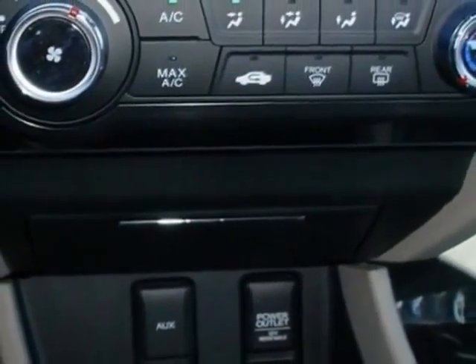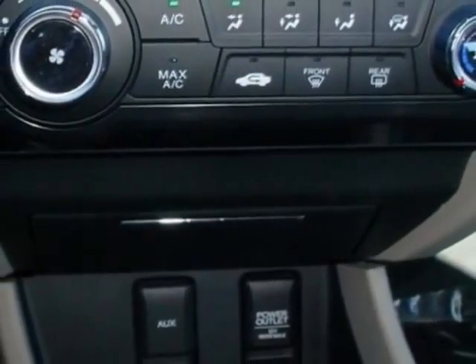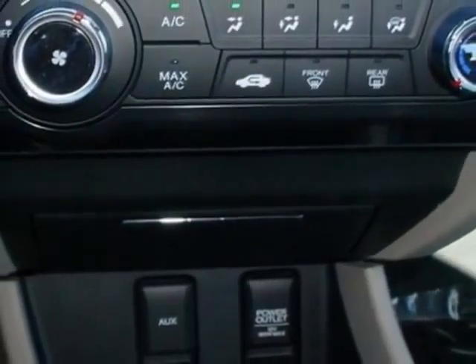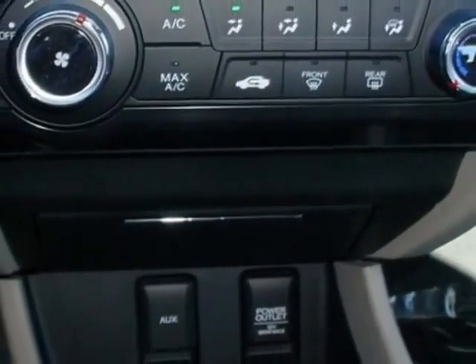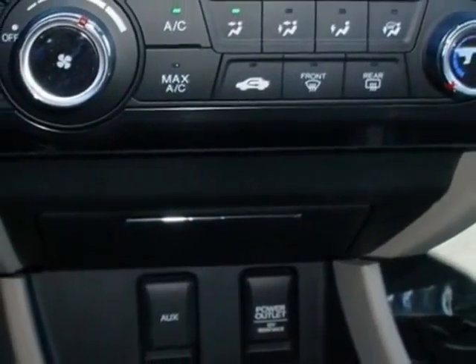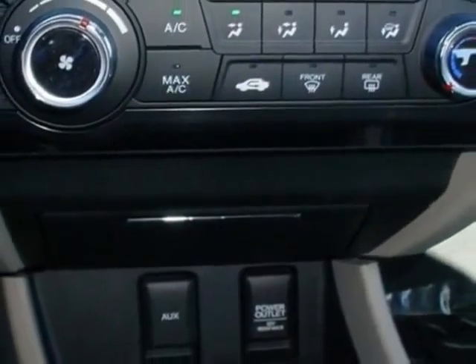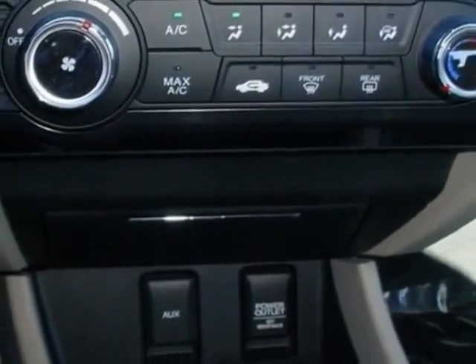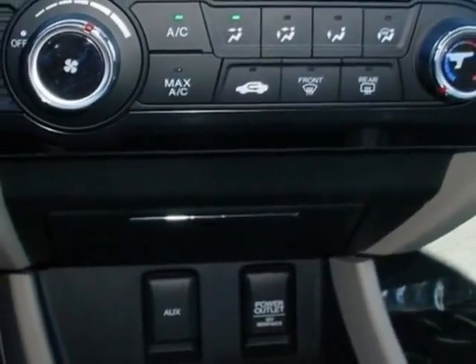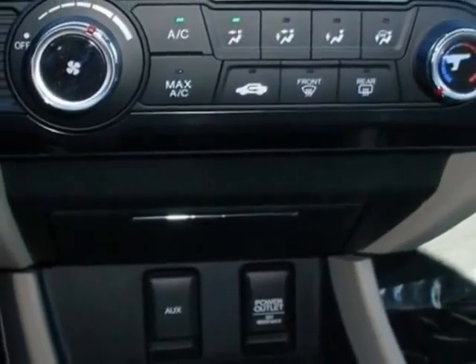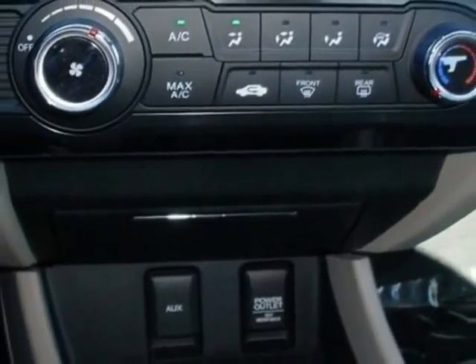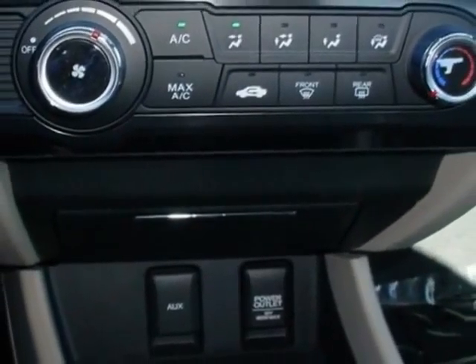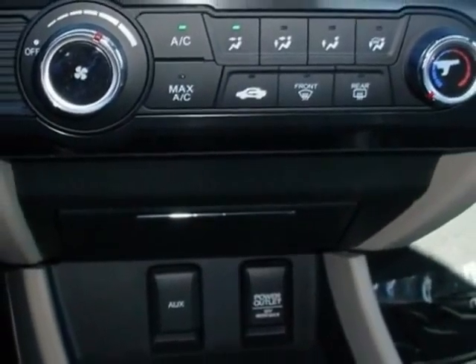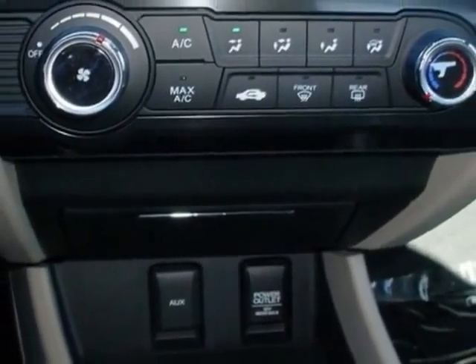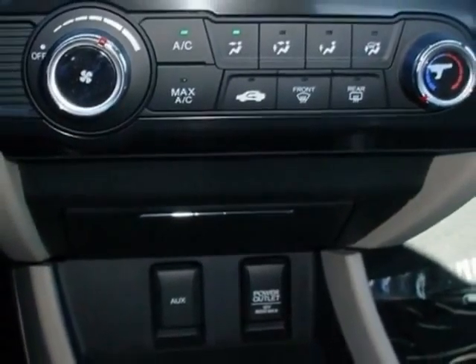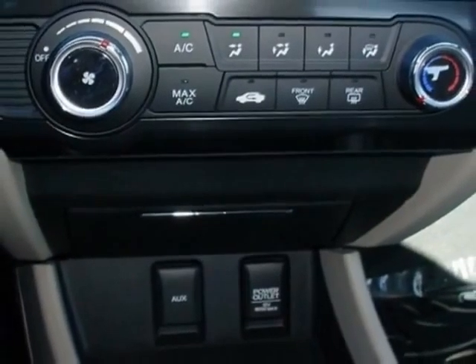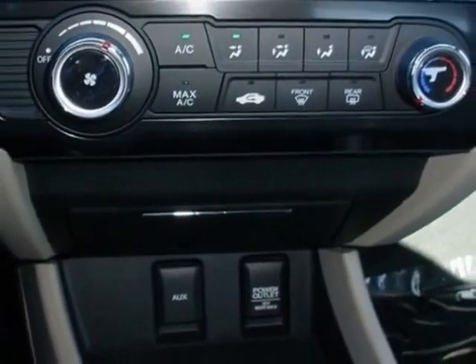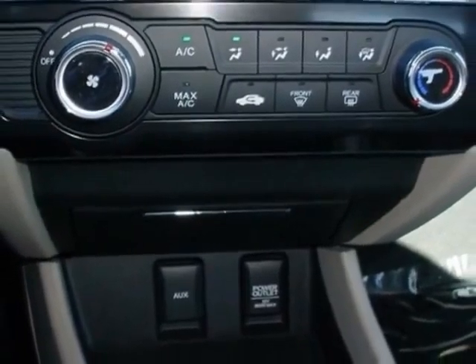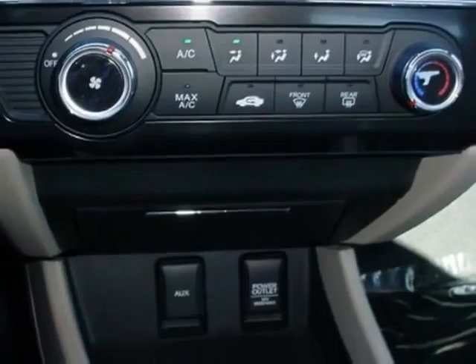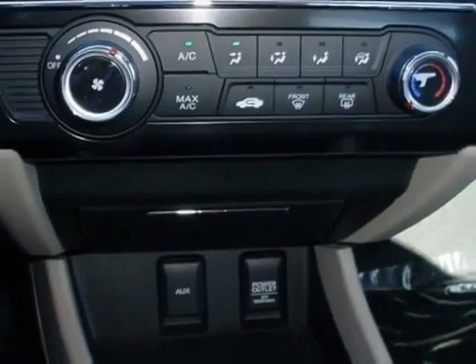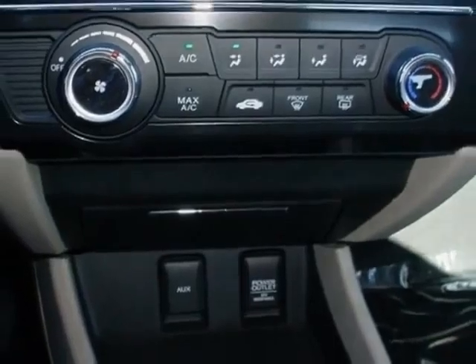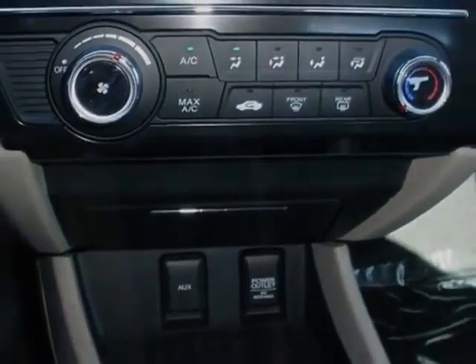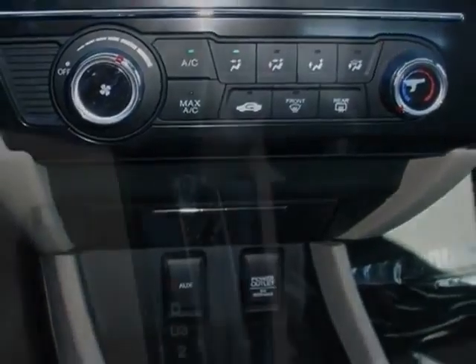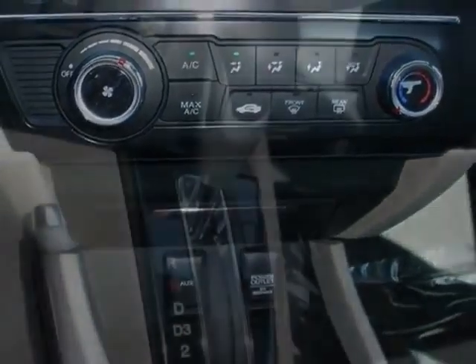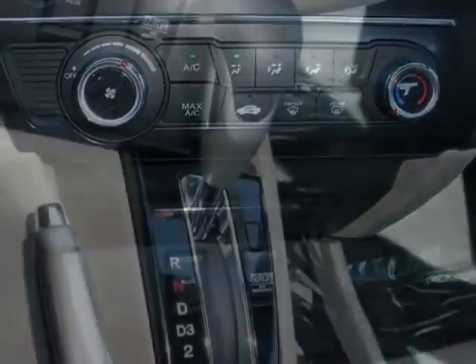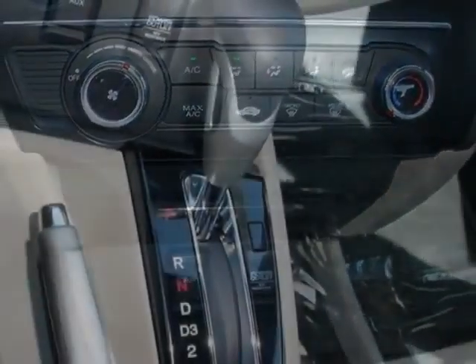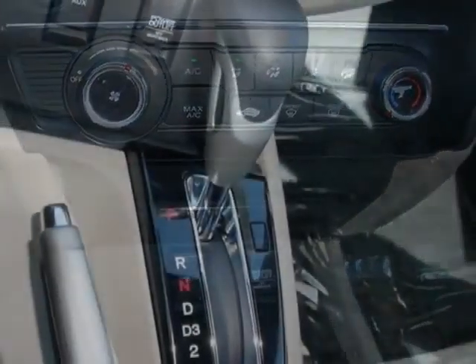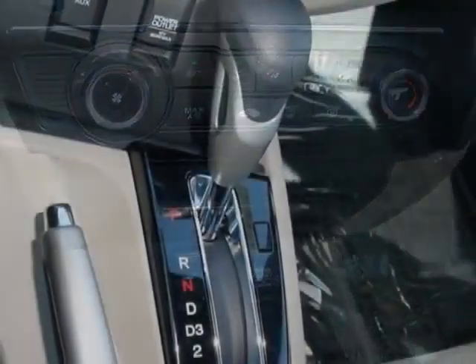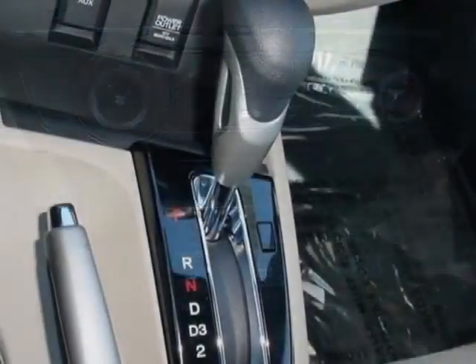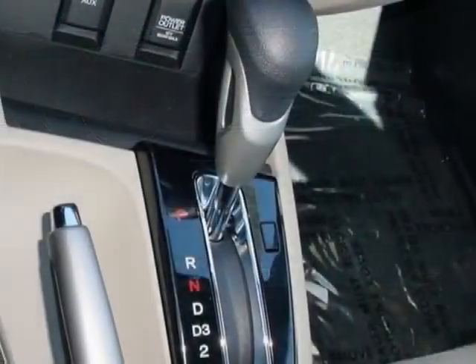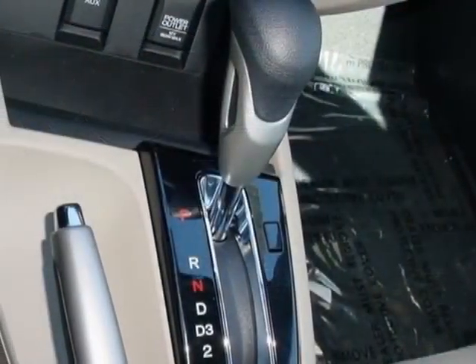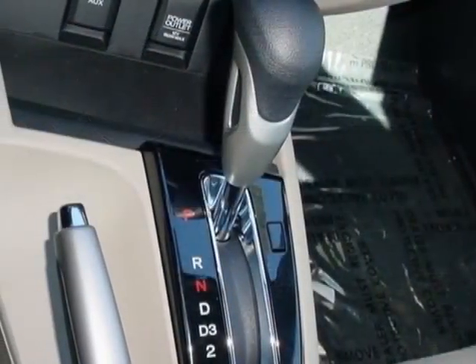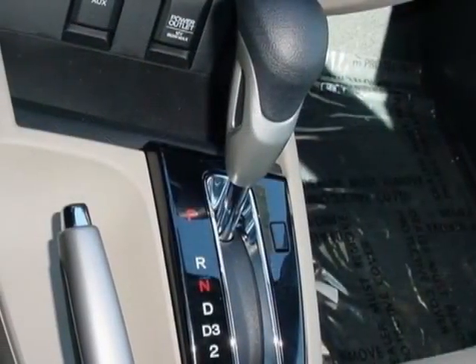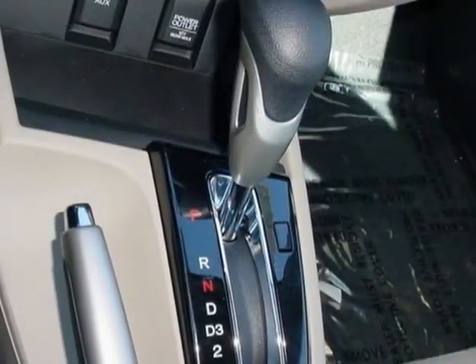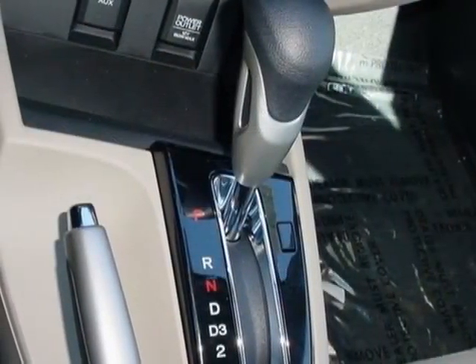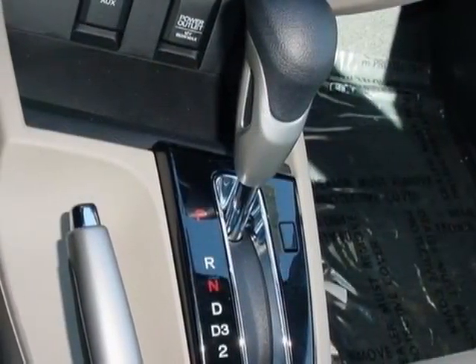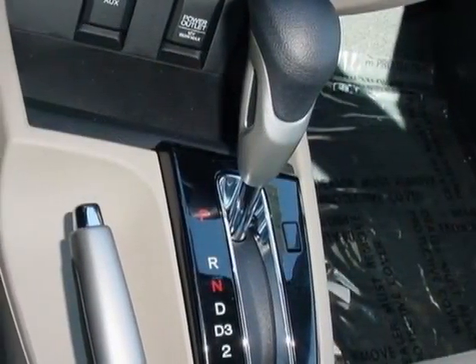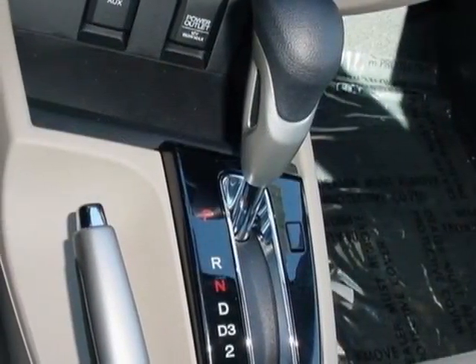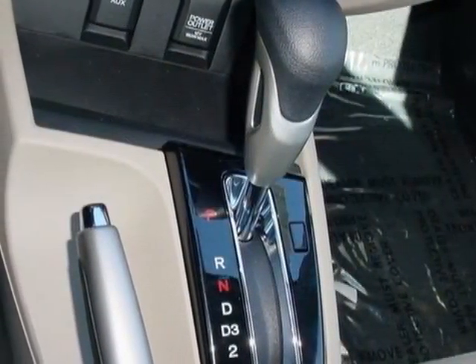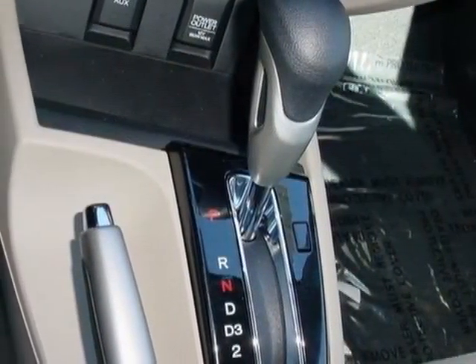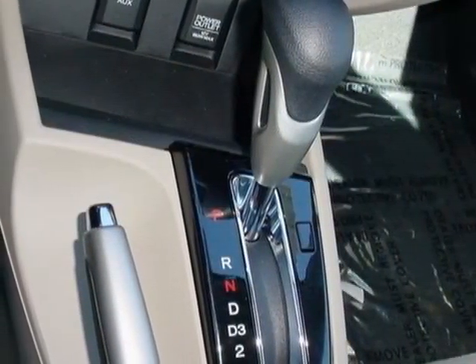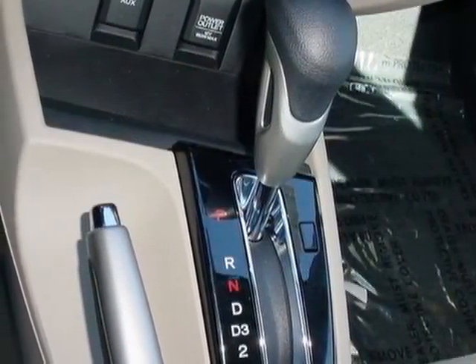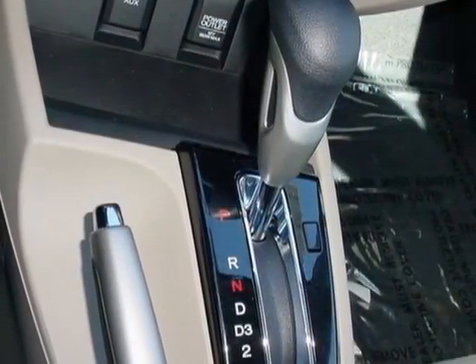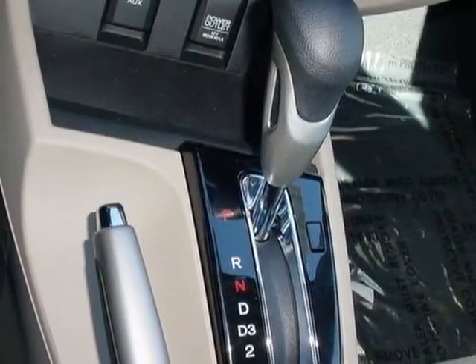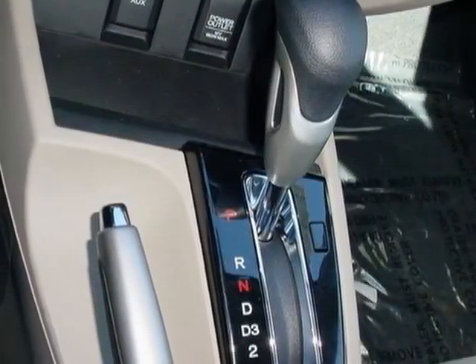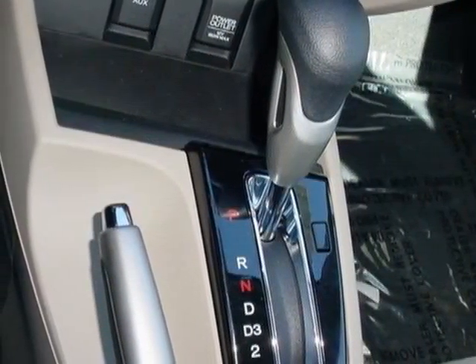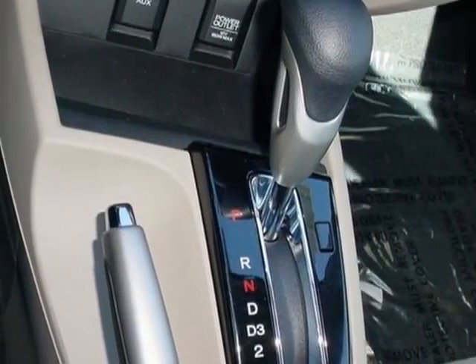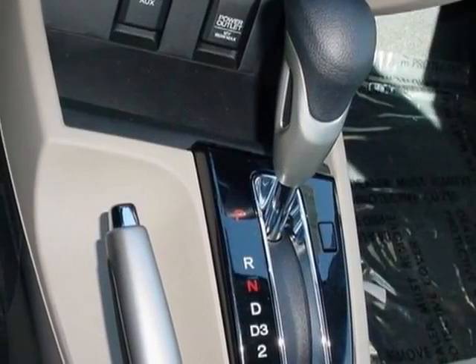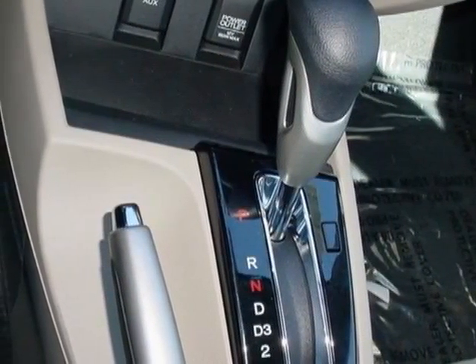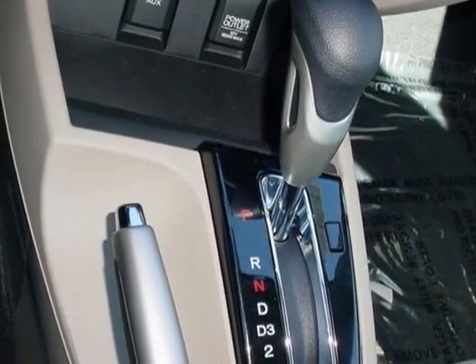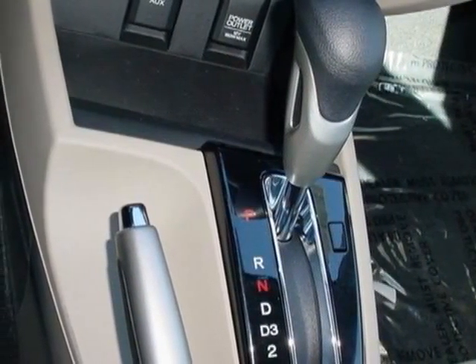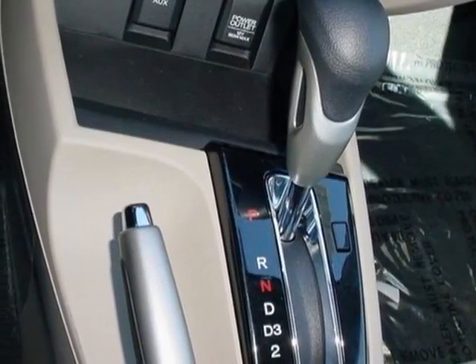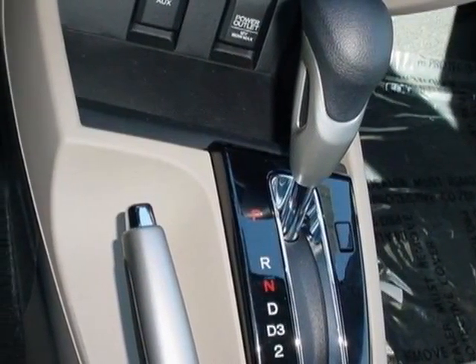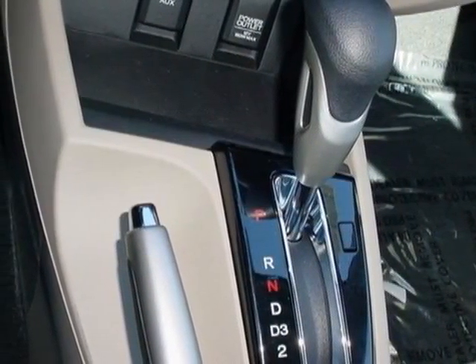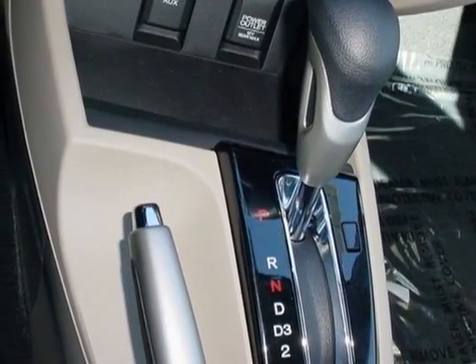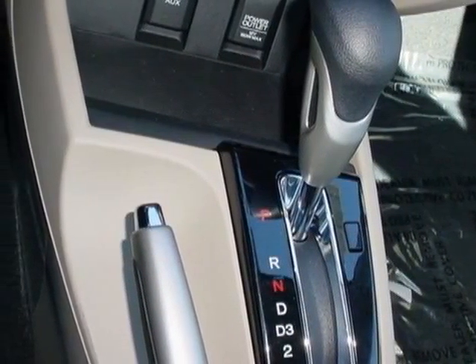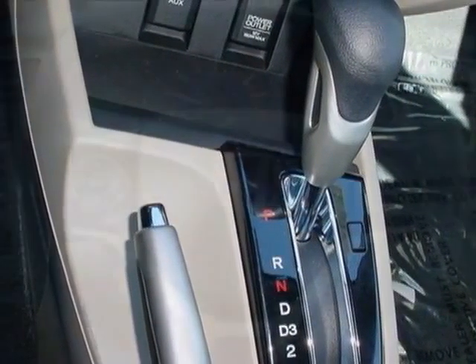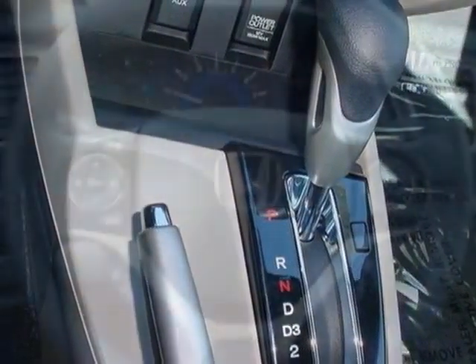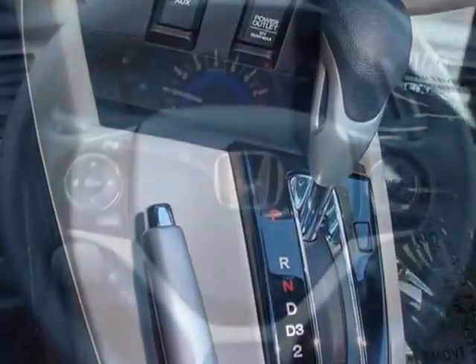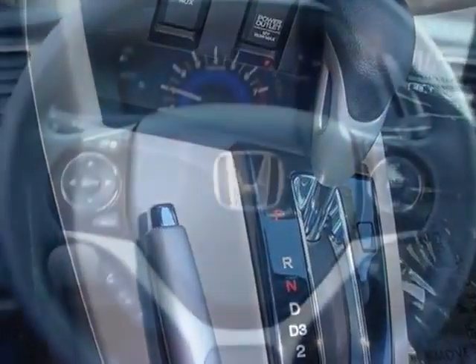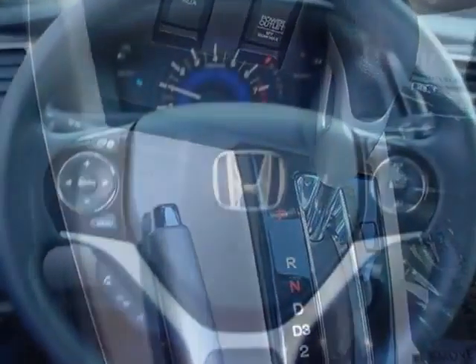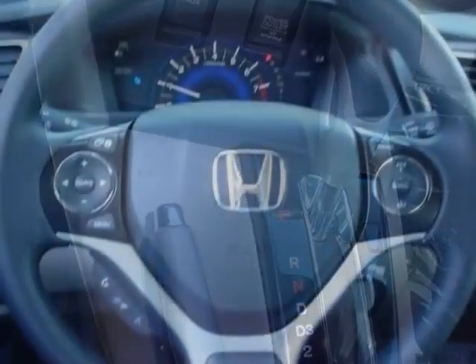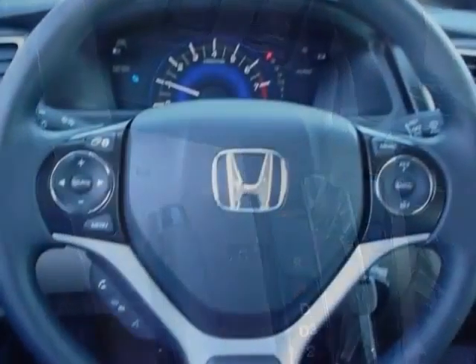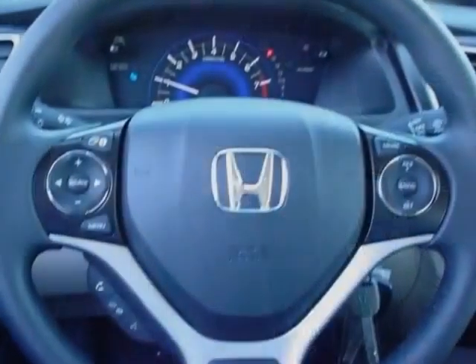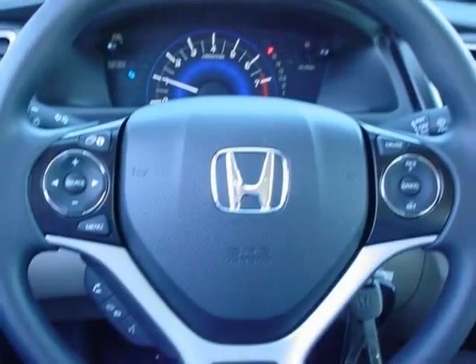power mirrors, steering wheel radio controls, cruise control, security system, and daytime running lights.